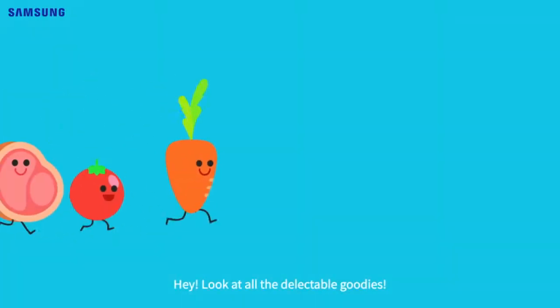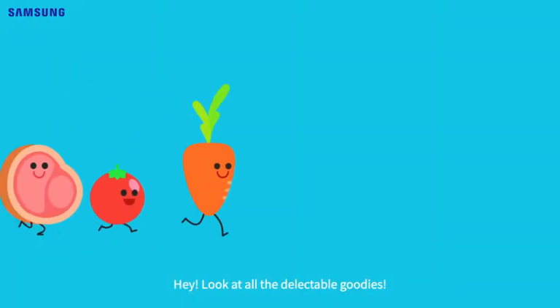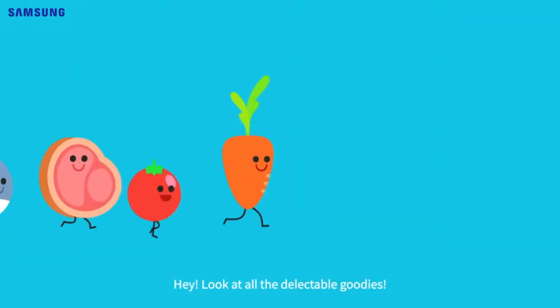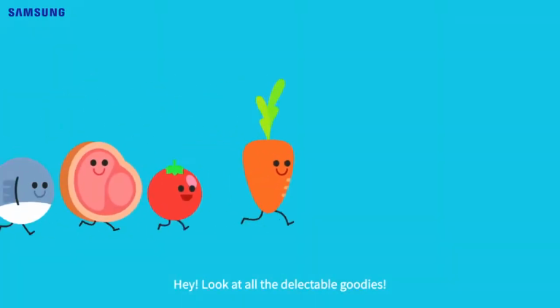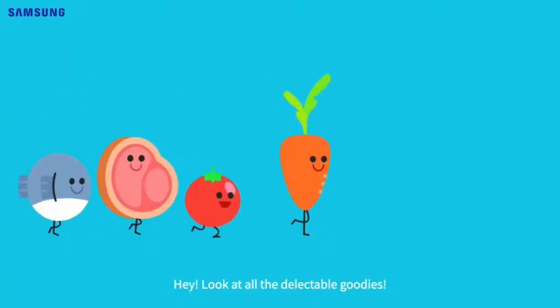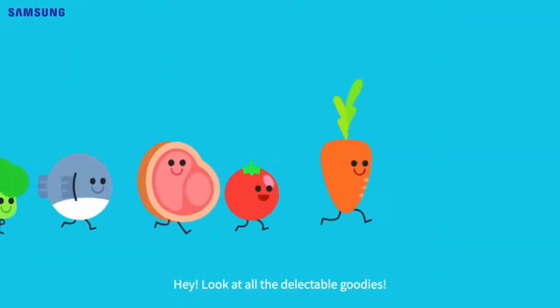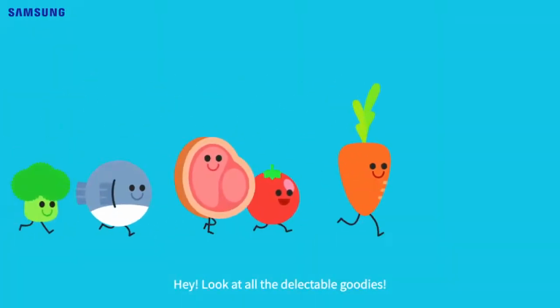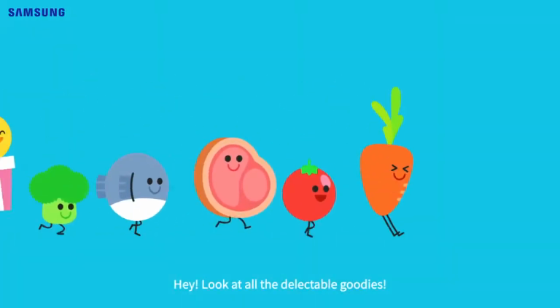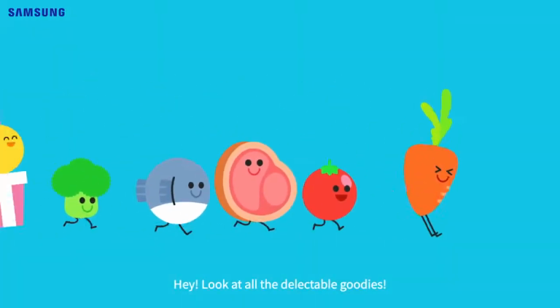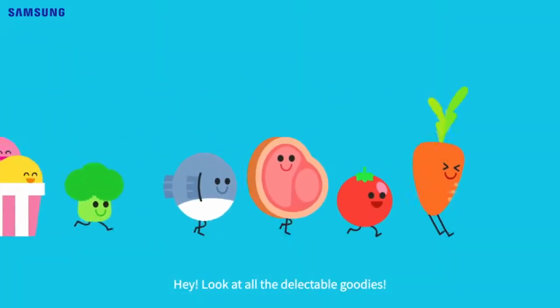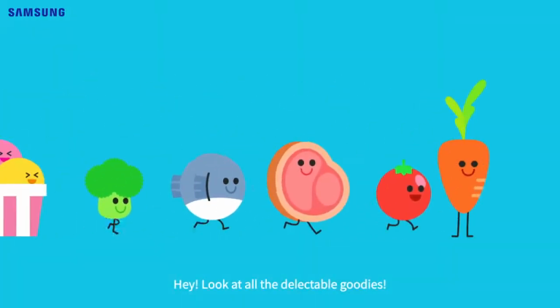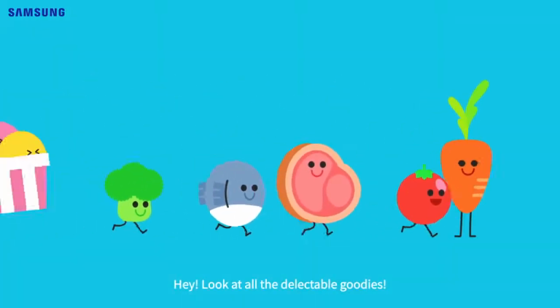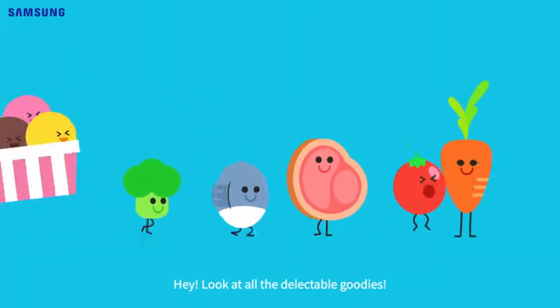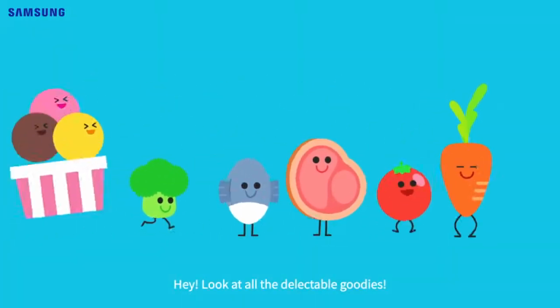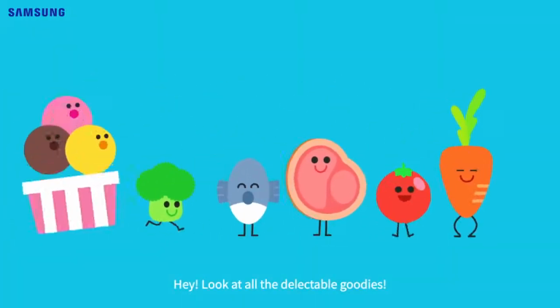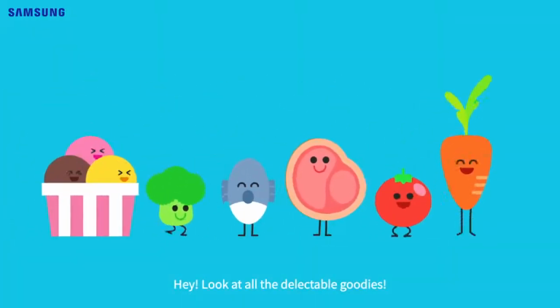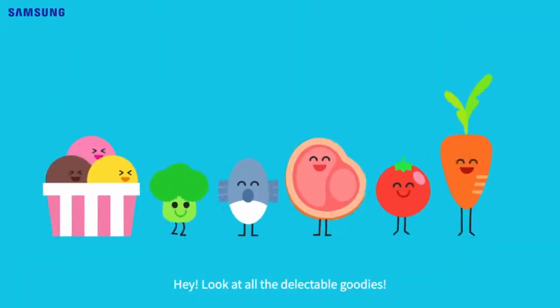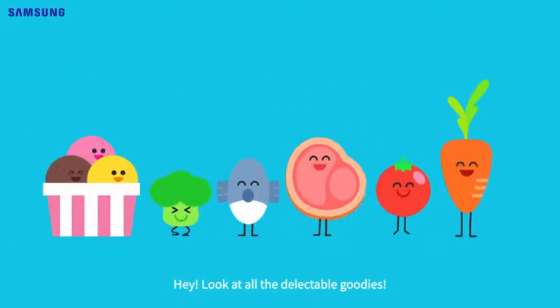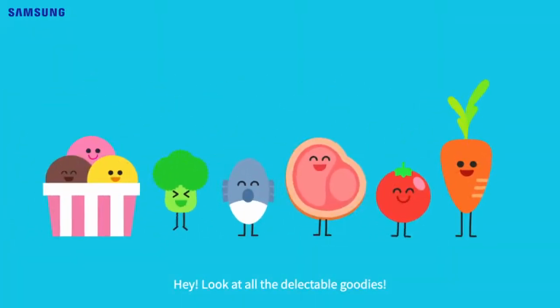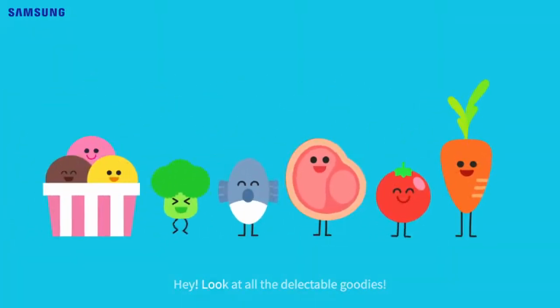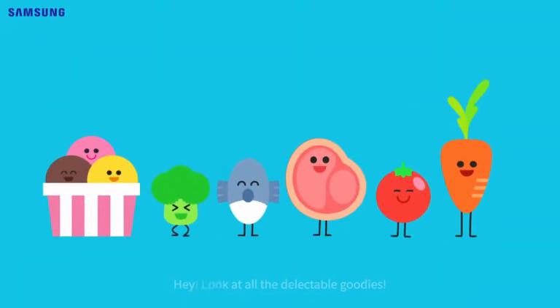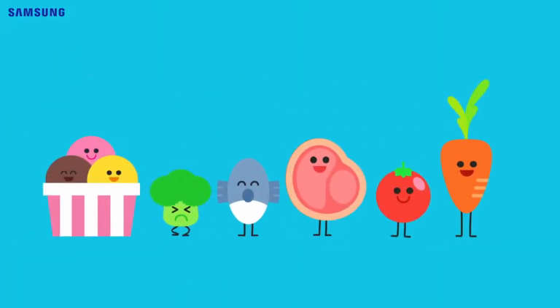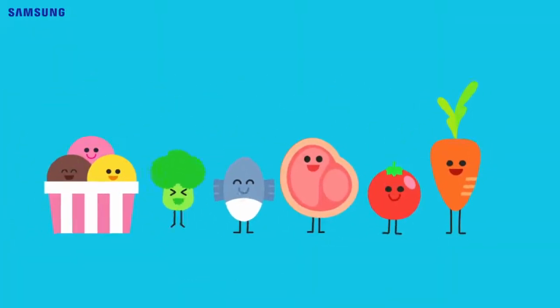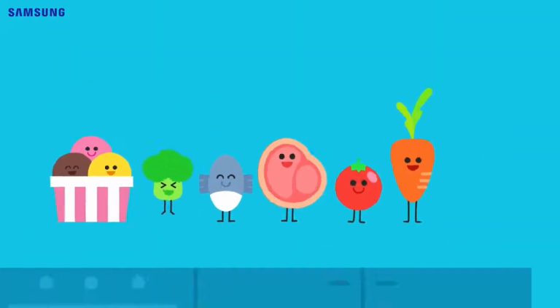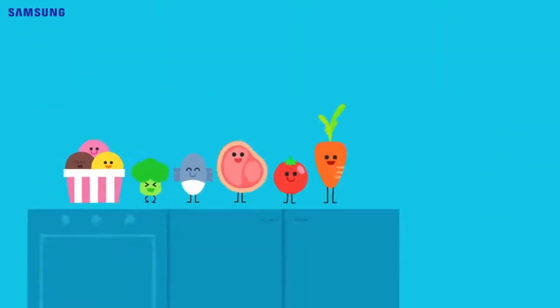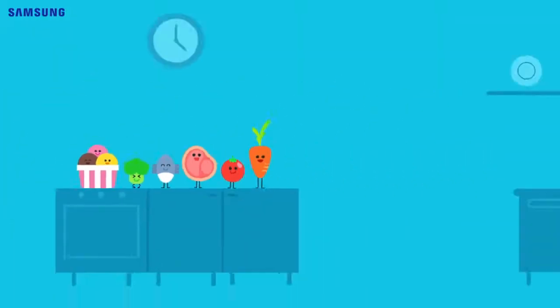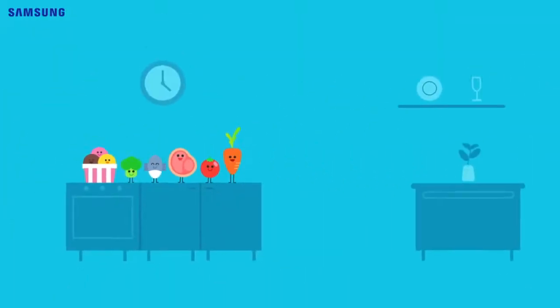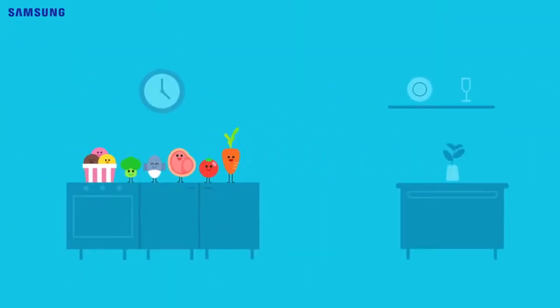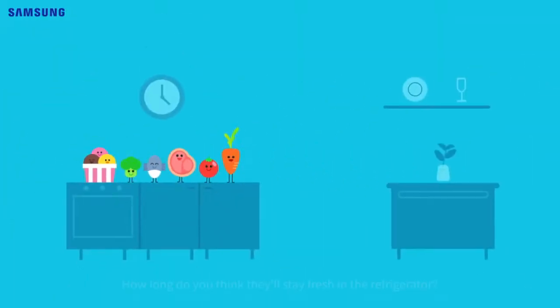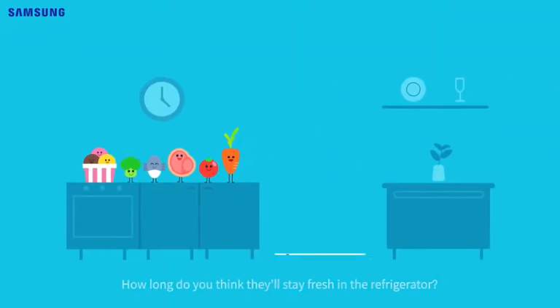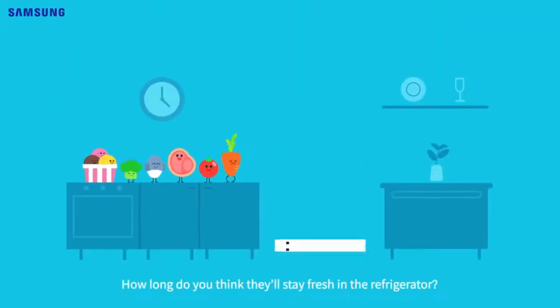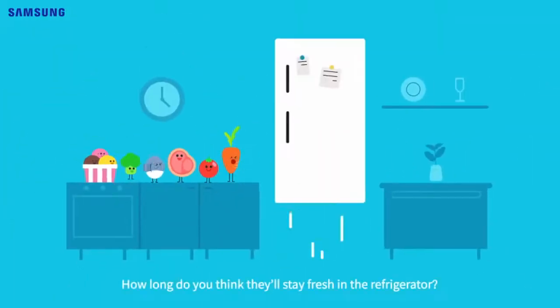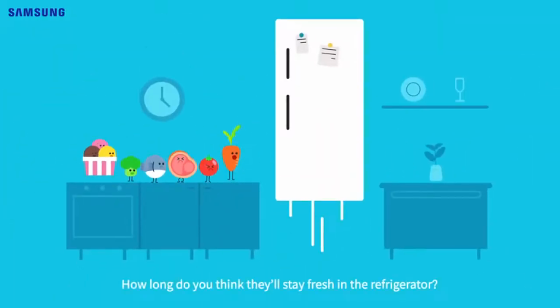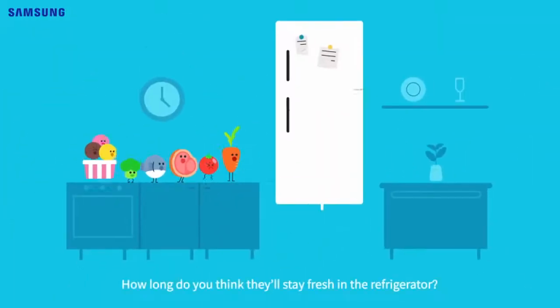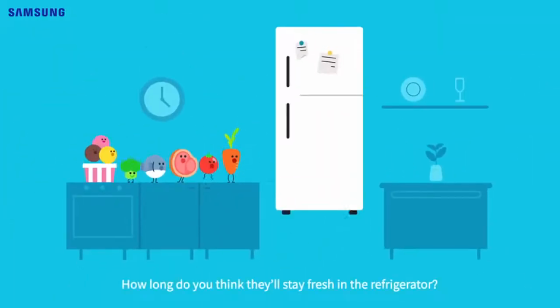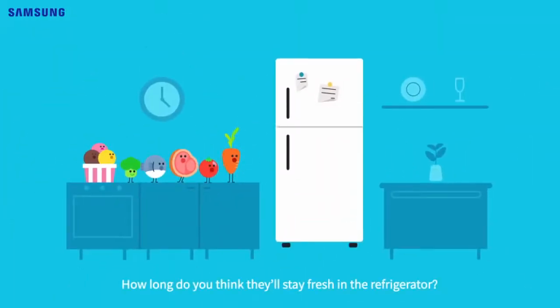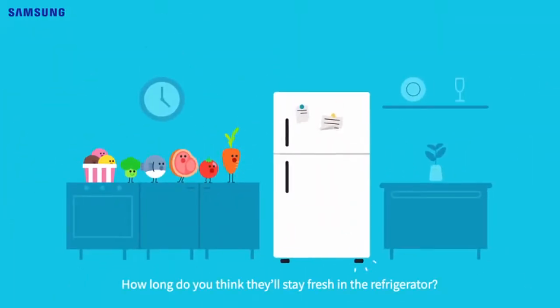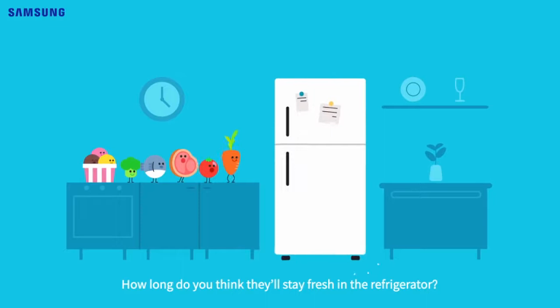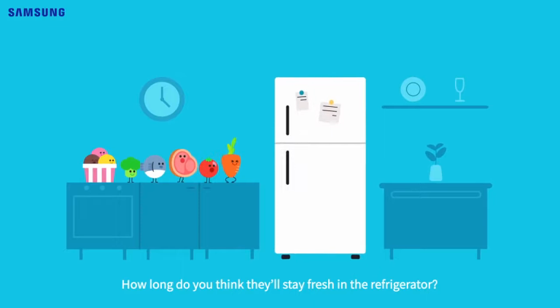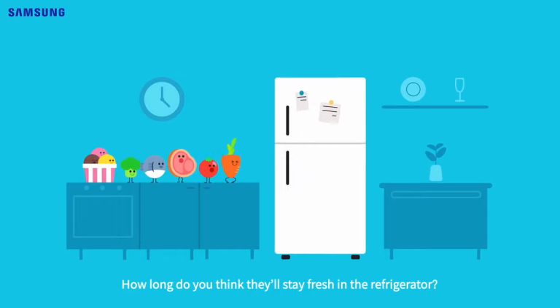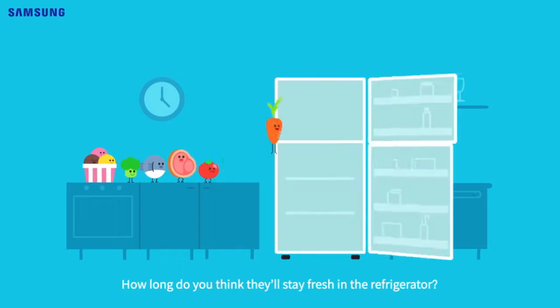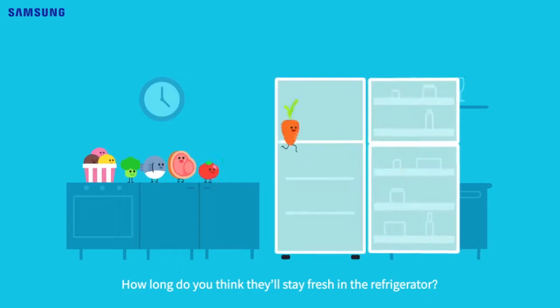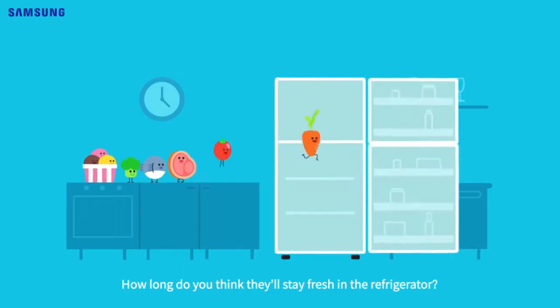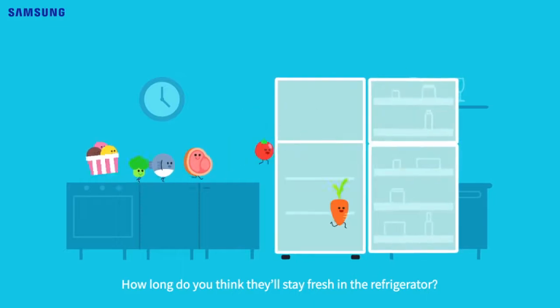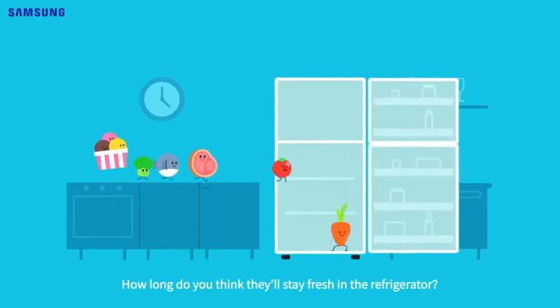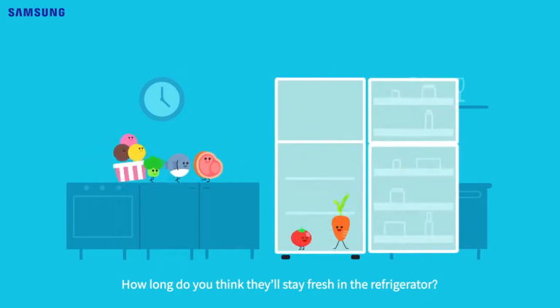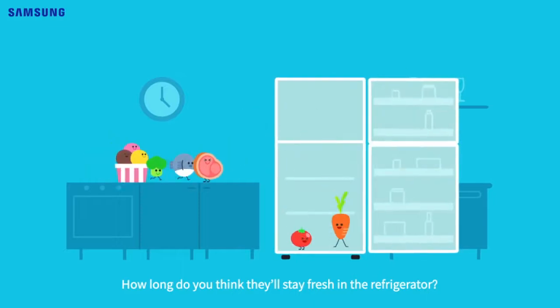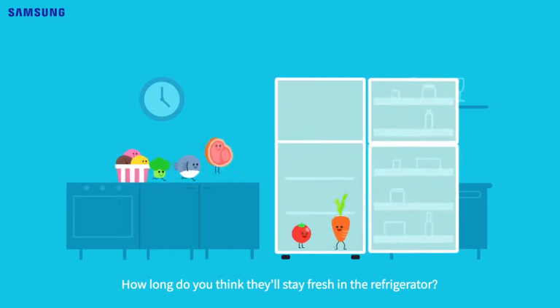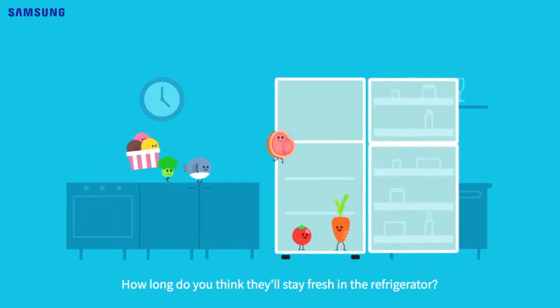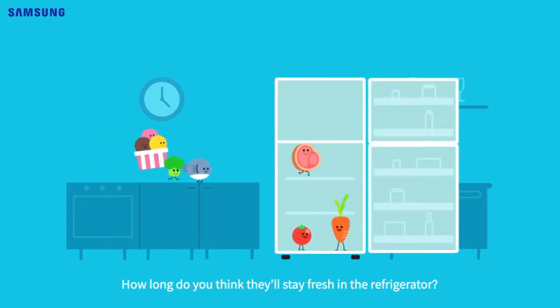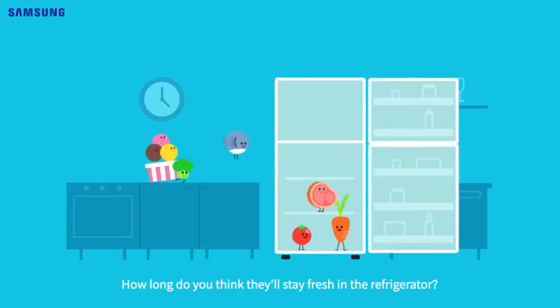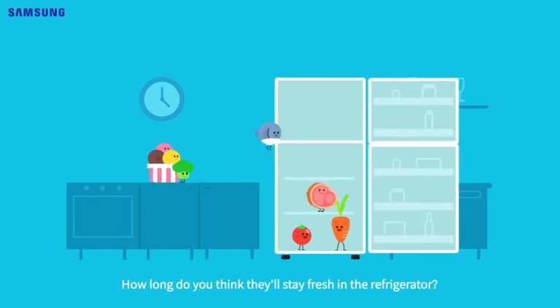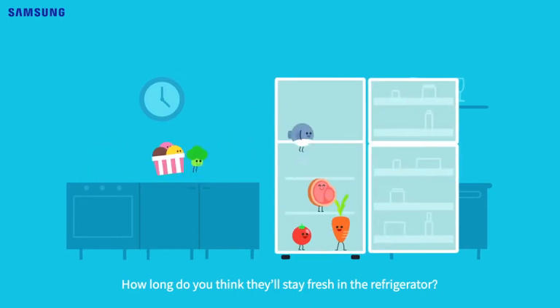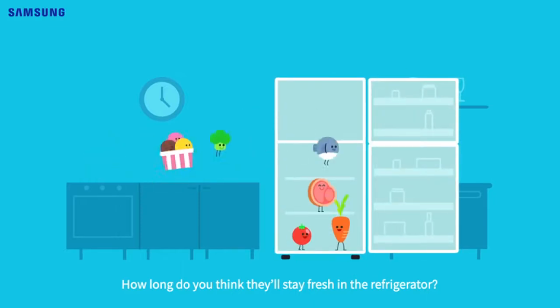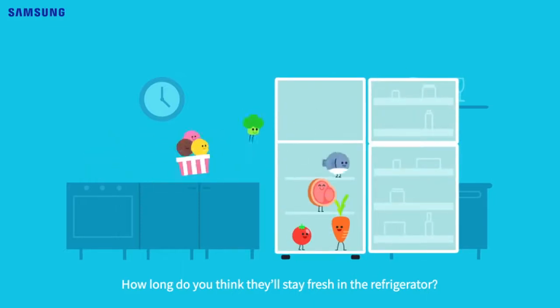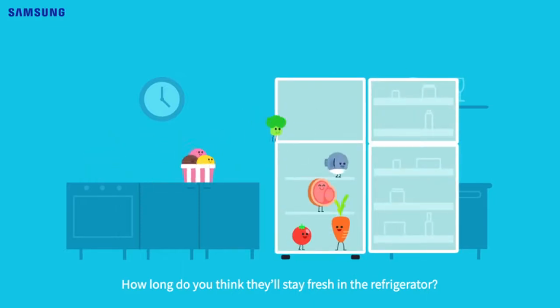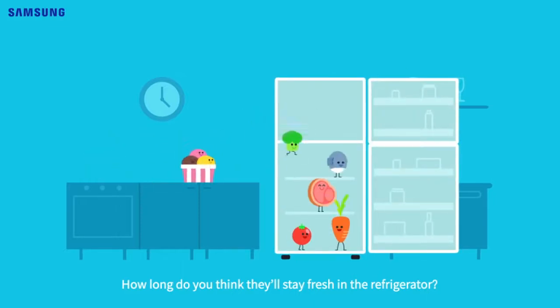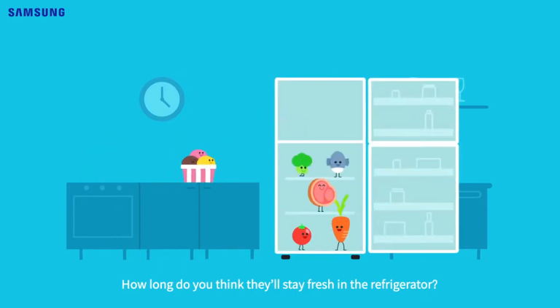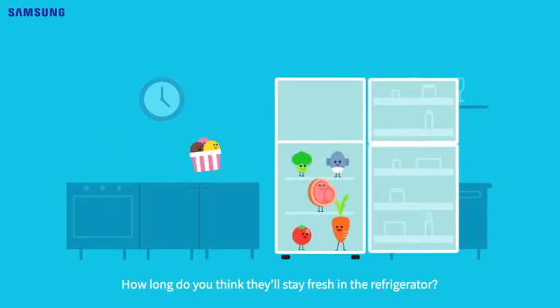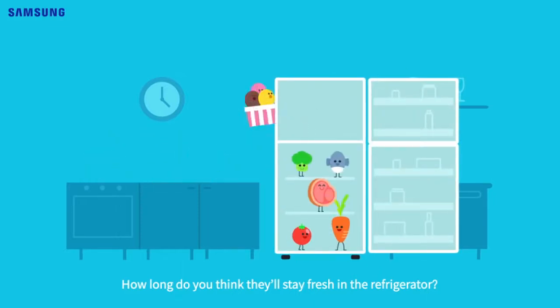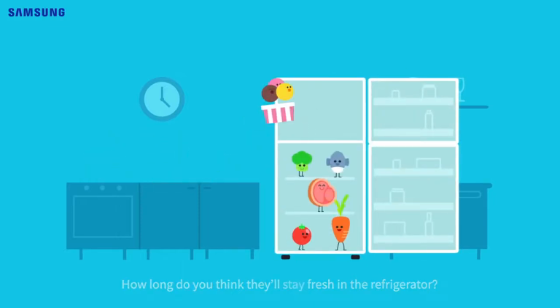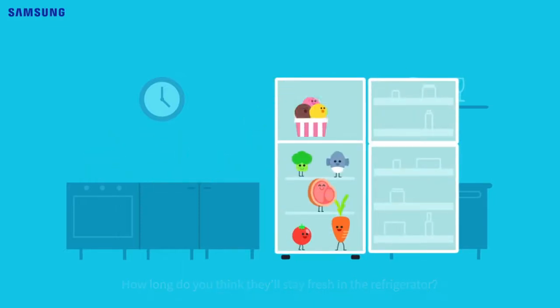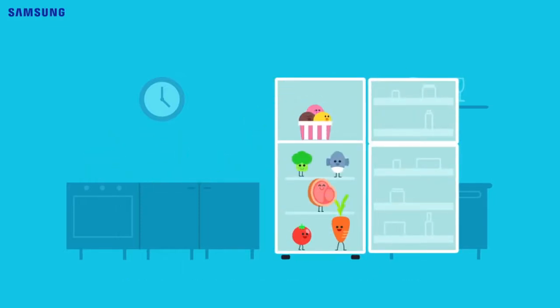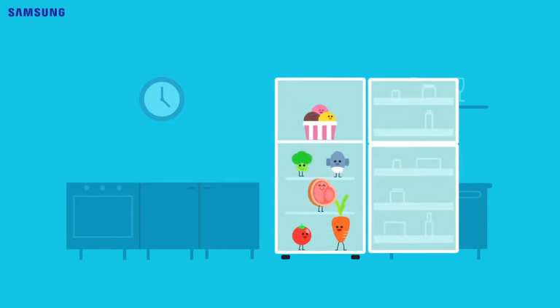Hey, look at all the delectable goodies. Don't they look so fresh and edible? Well, but how long do you think they'll stay fresh in the refrigerator?